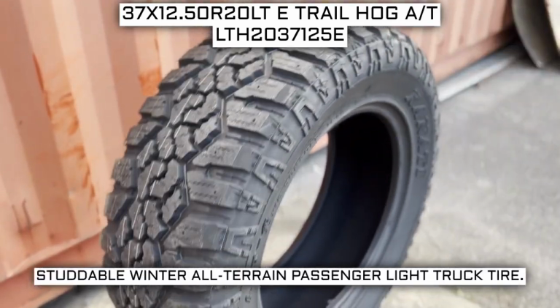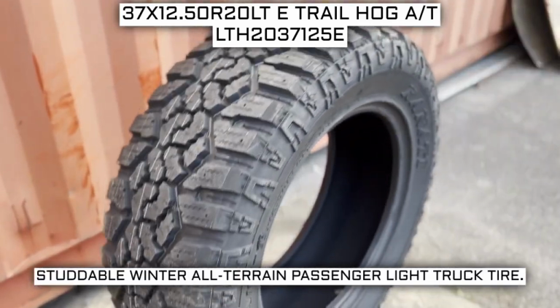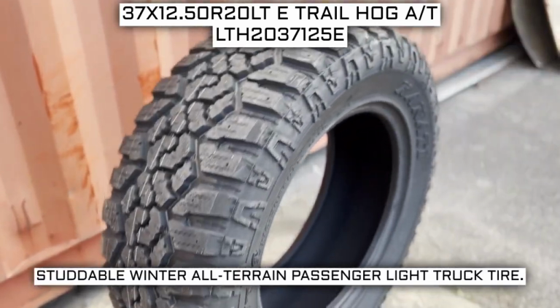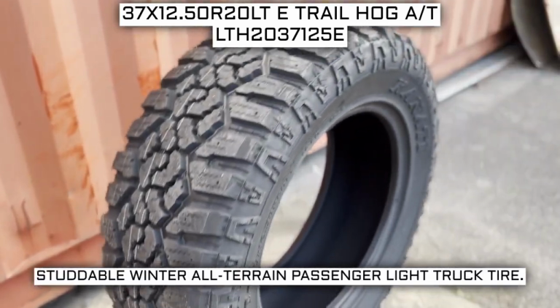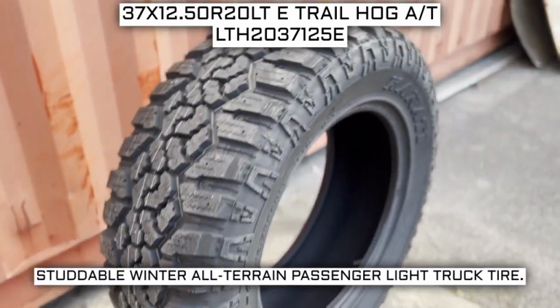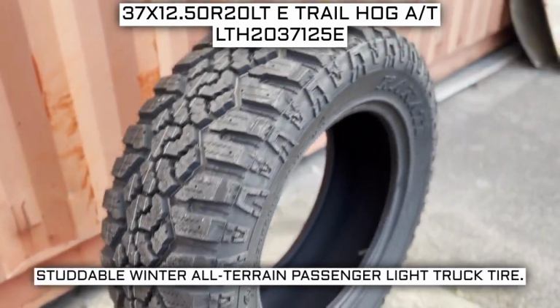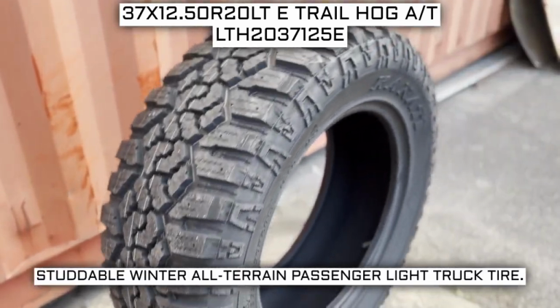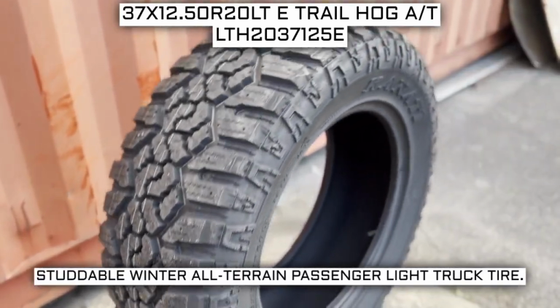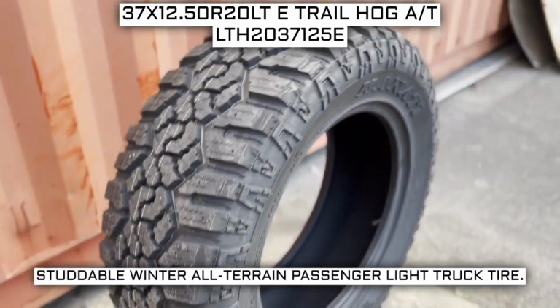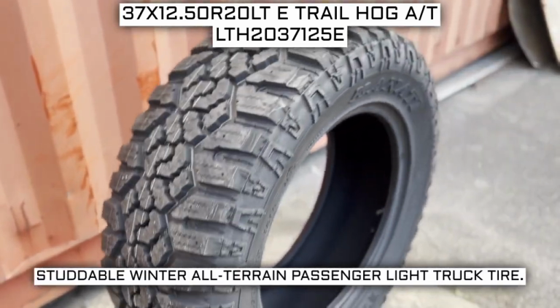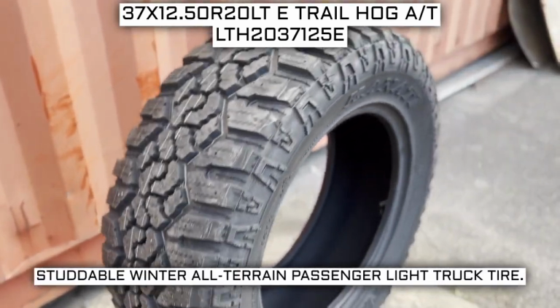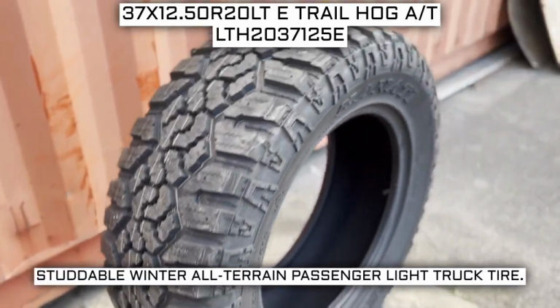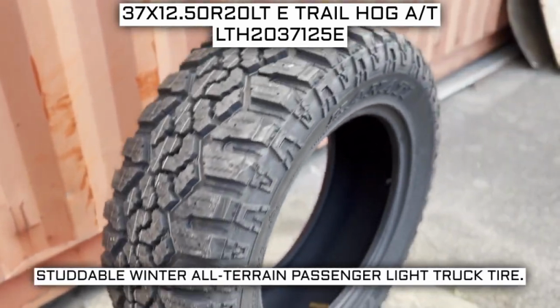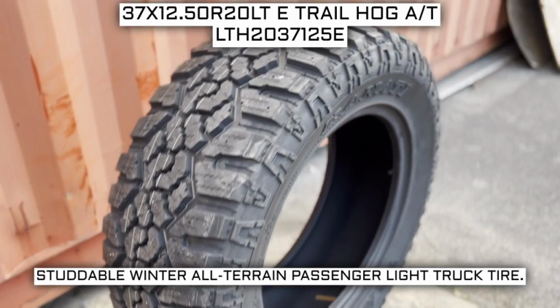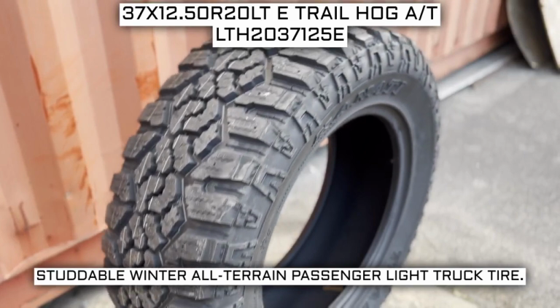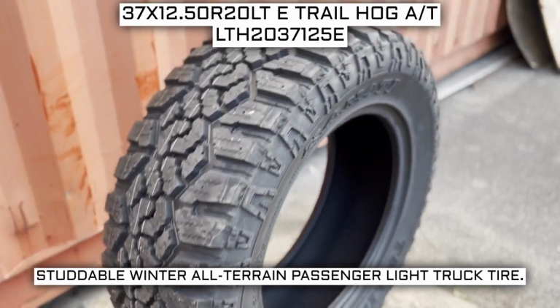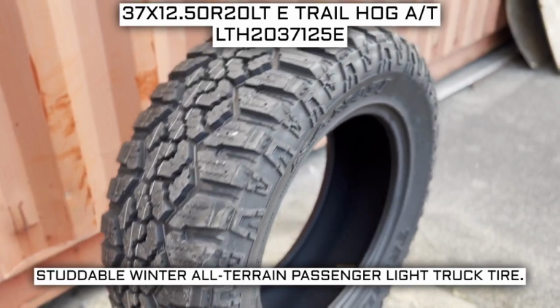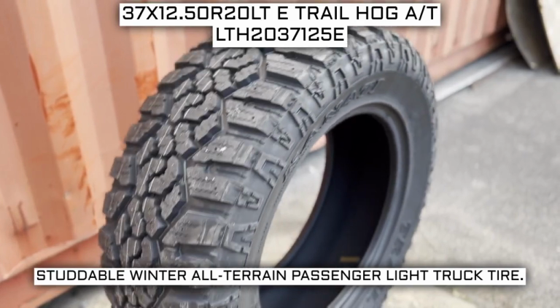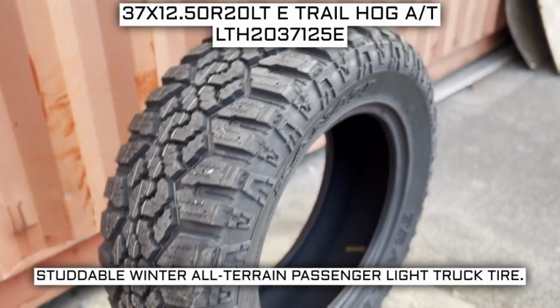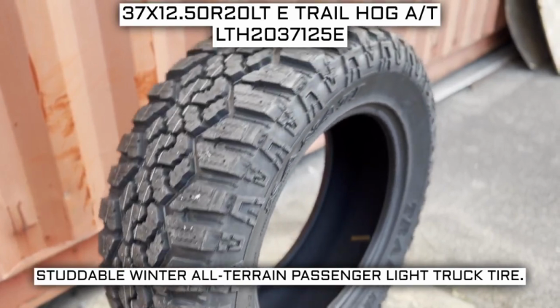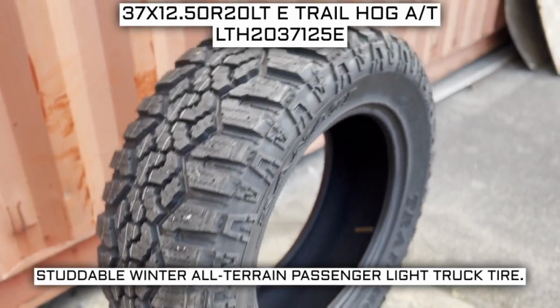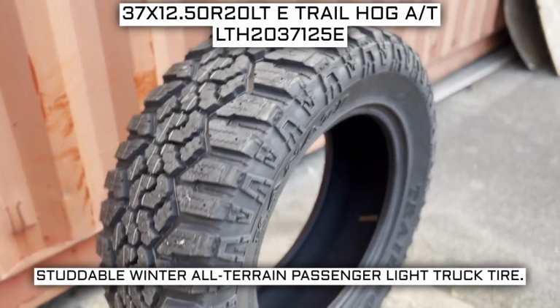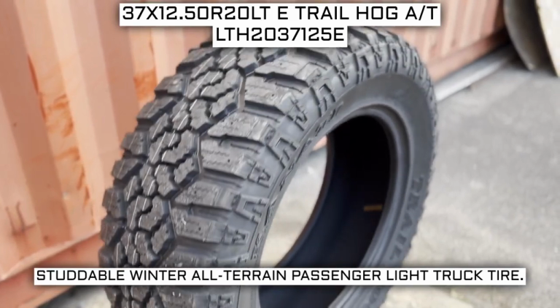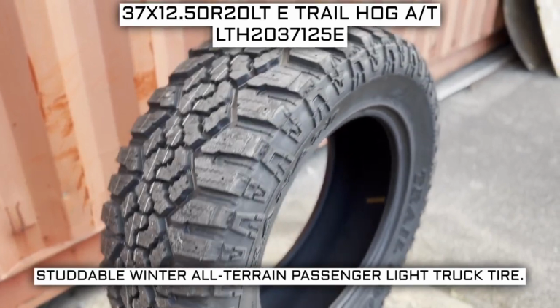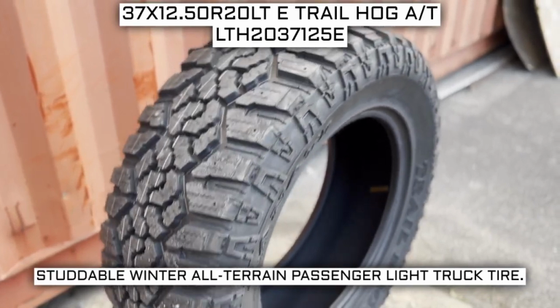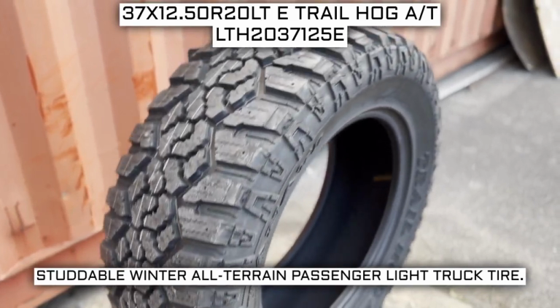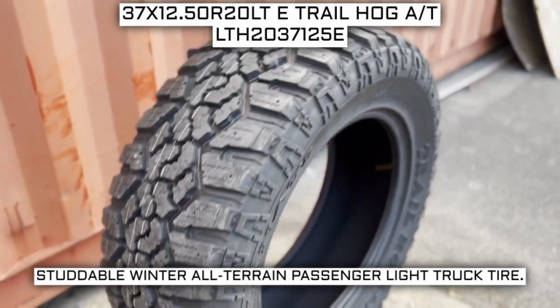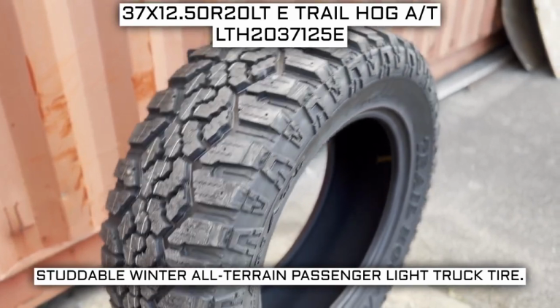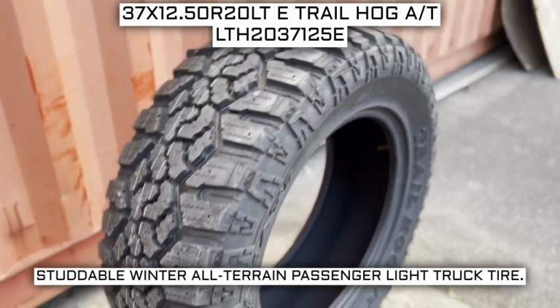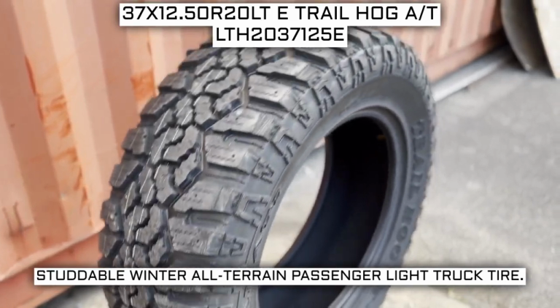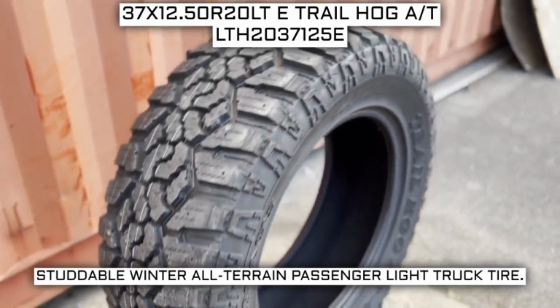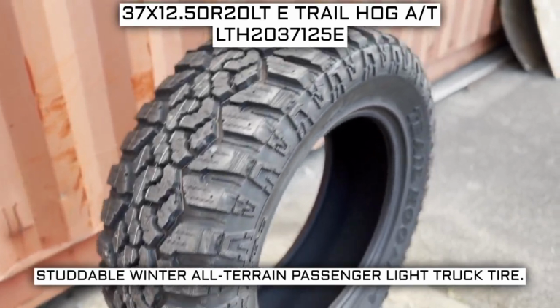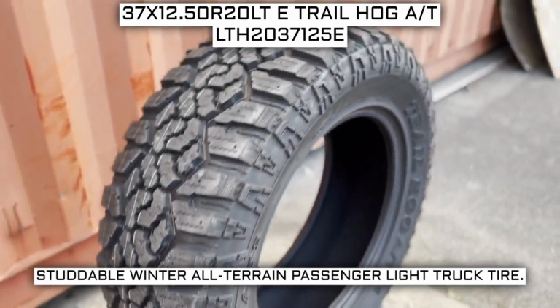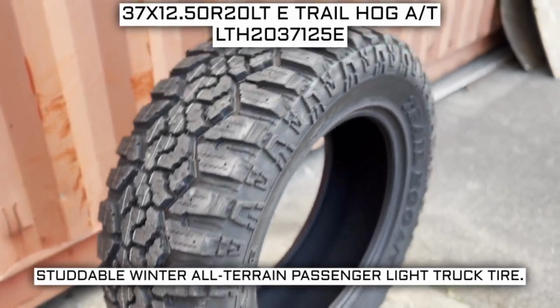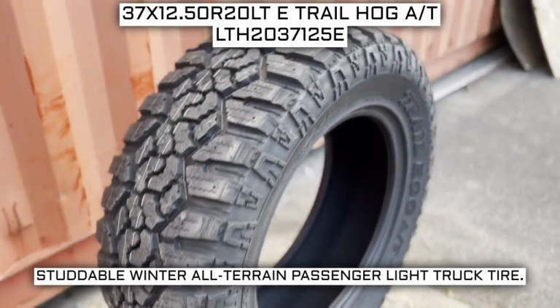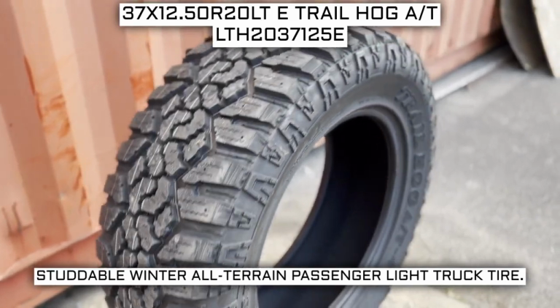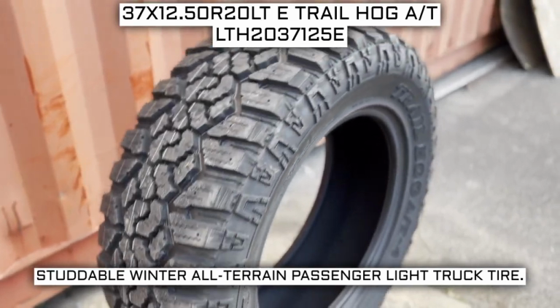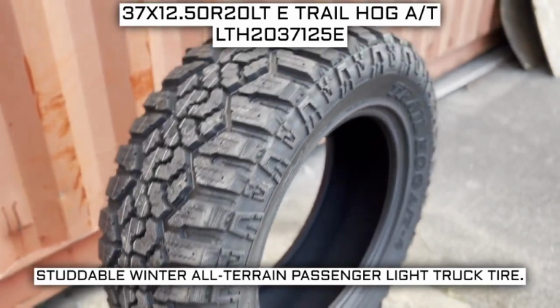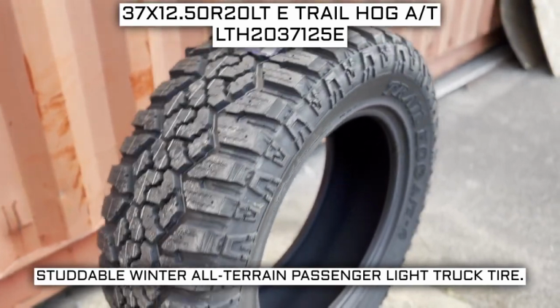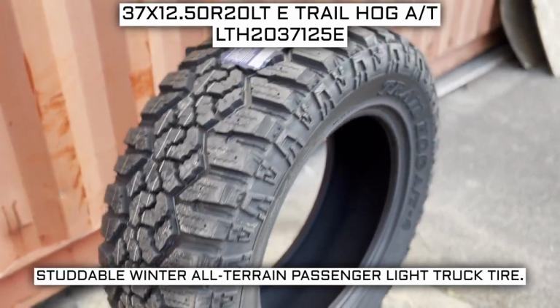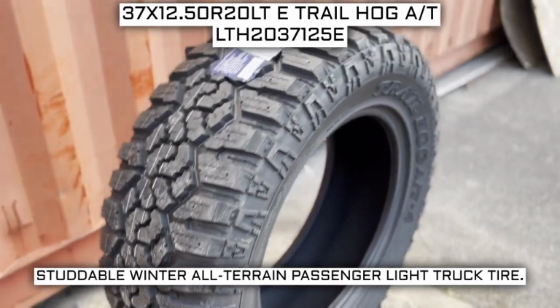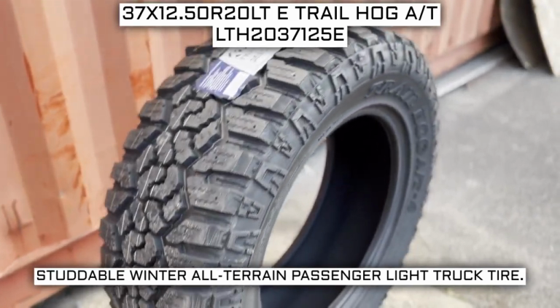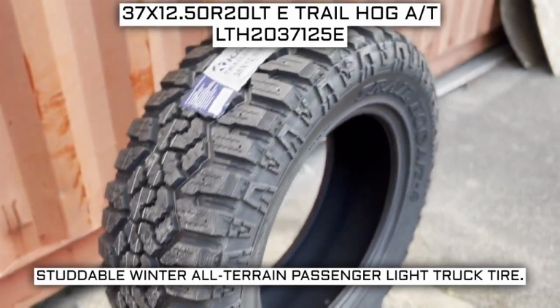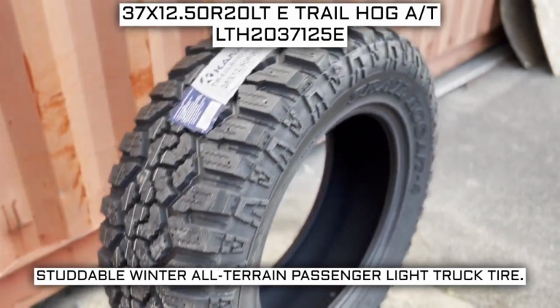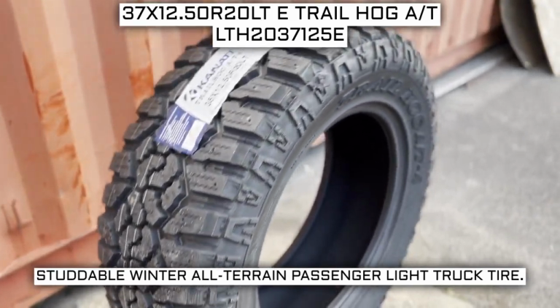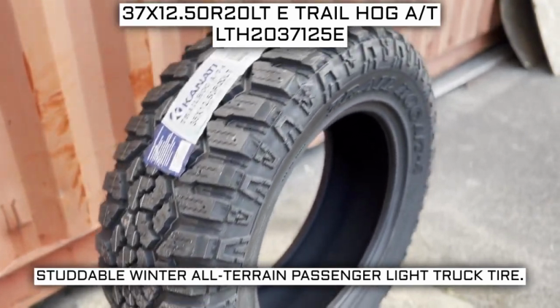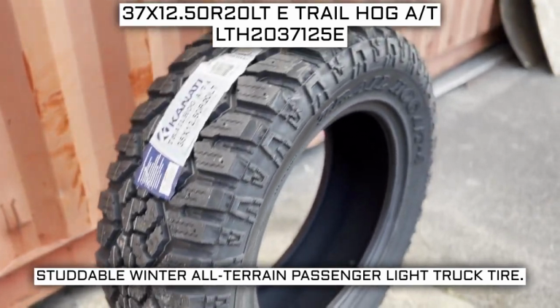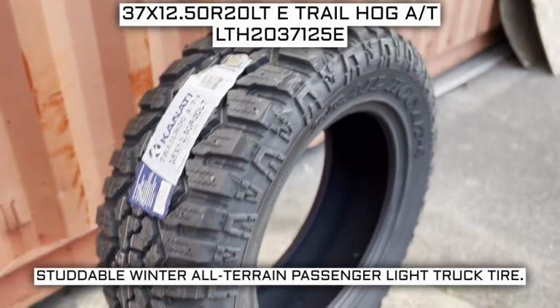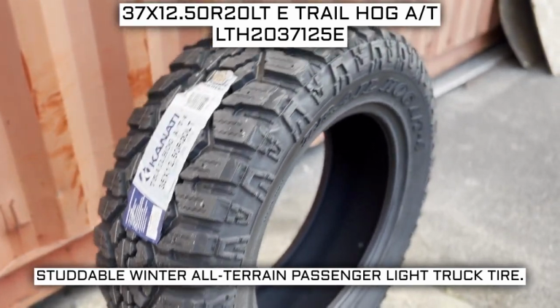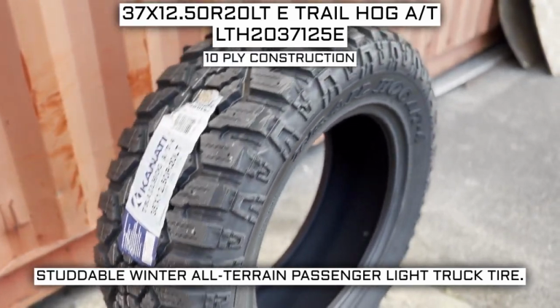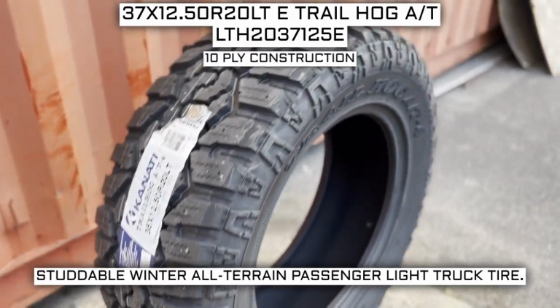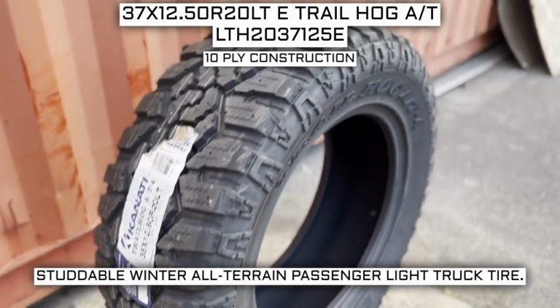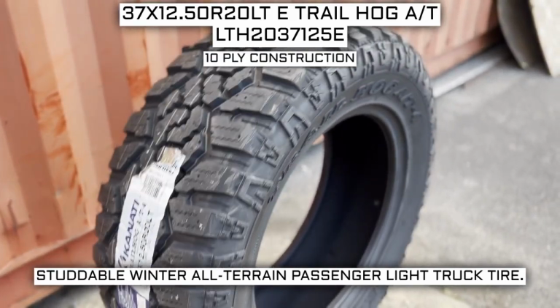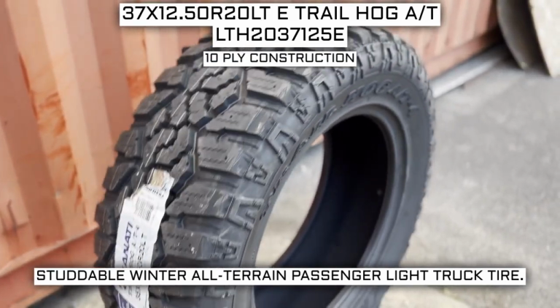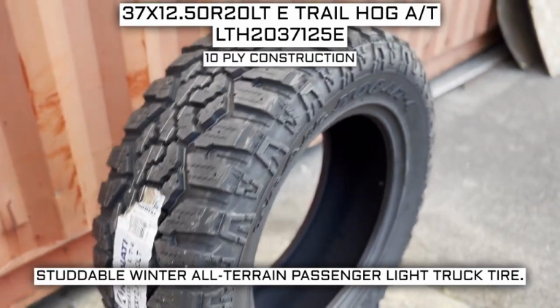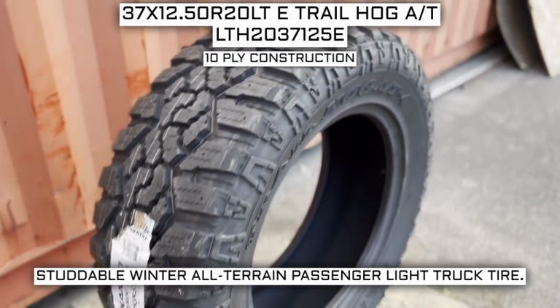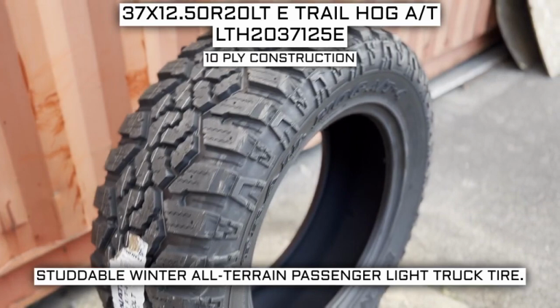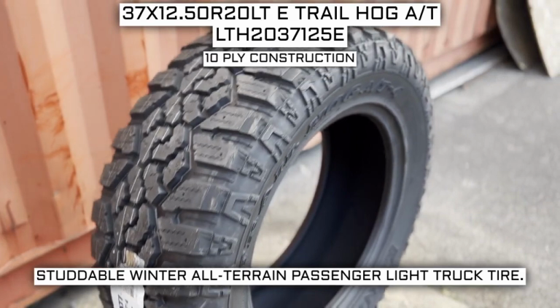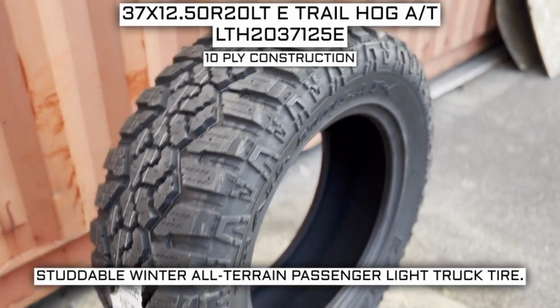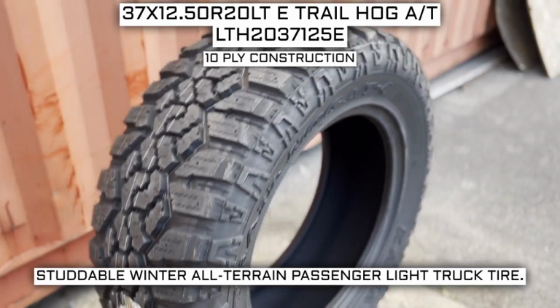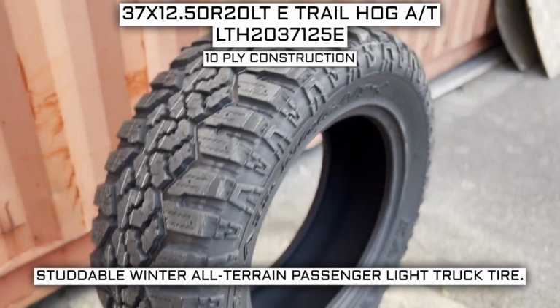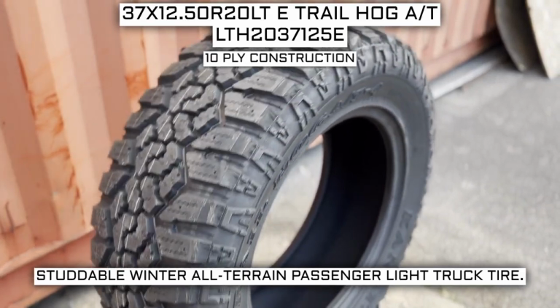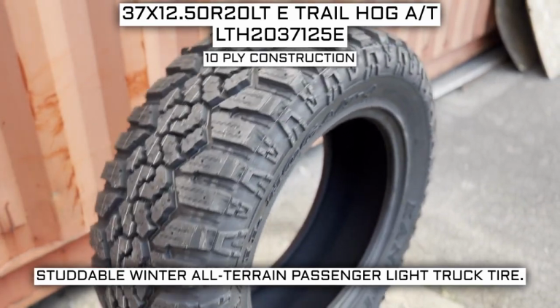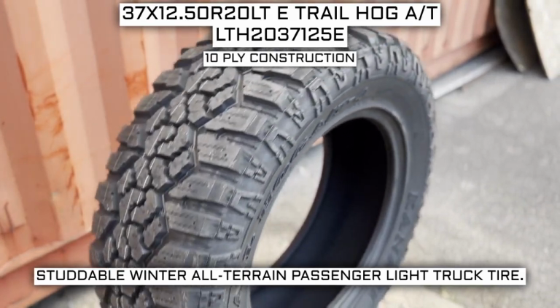This tire has a performance designation of Studdable Winter All-Terrain Passenger Light Truck Tire. This tire has a 10-ply construction.